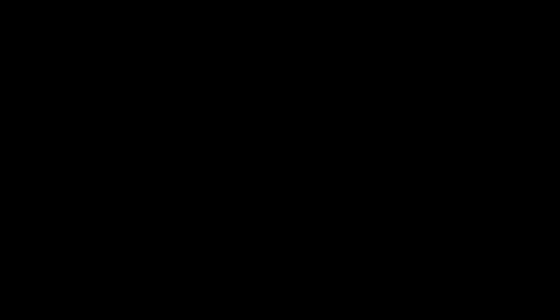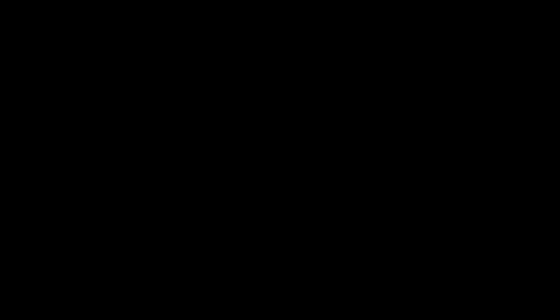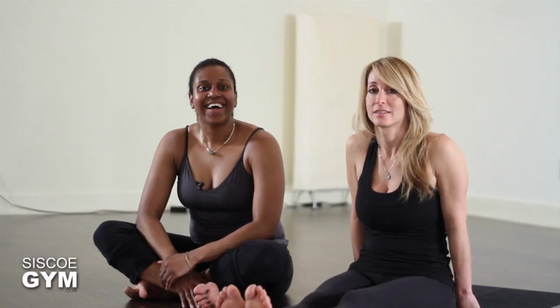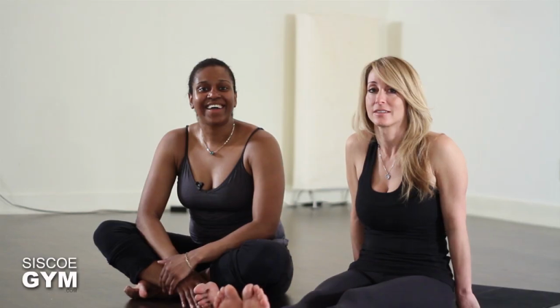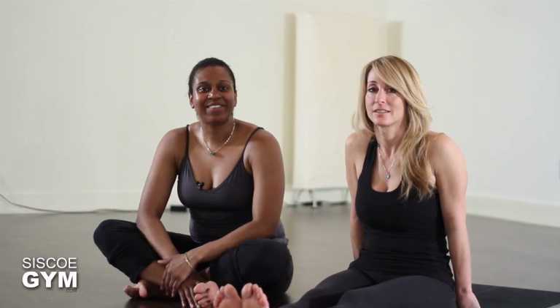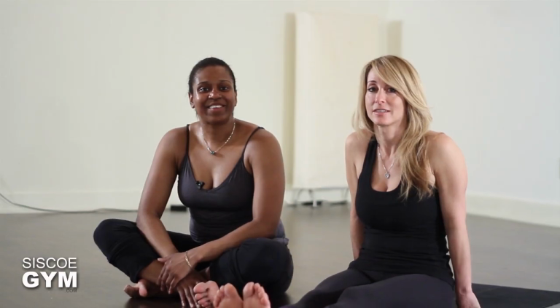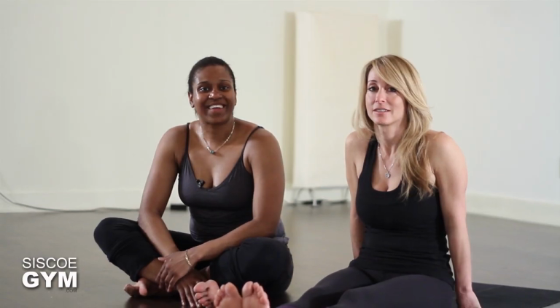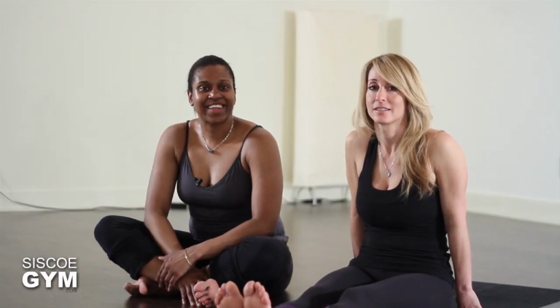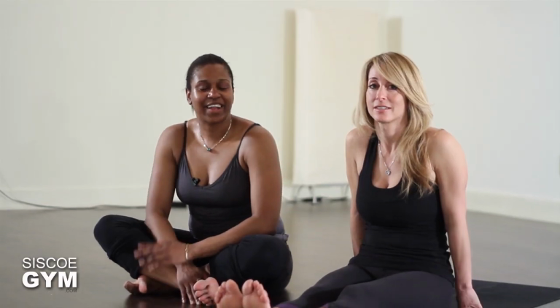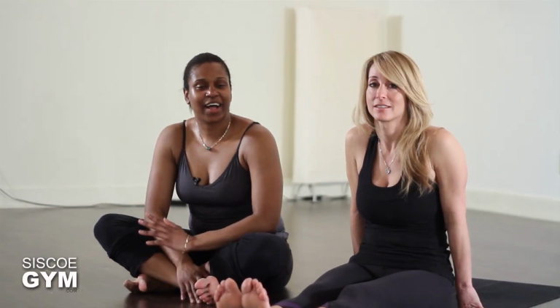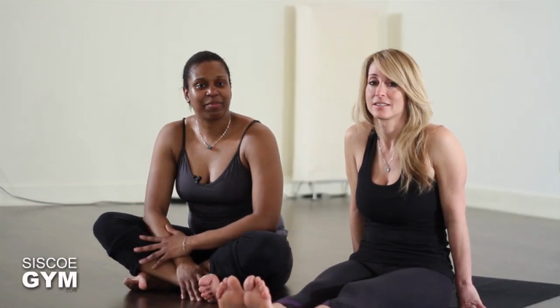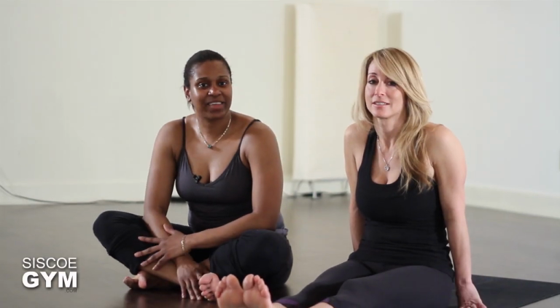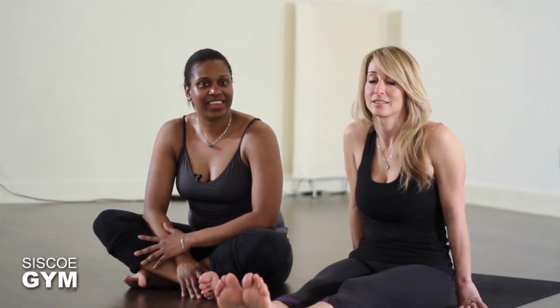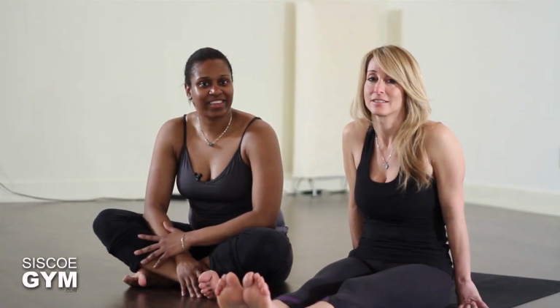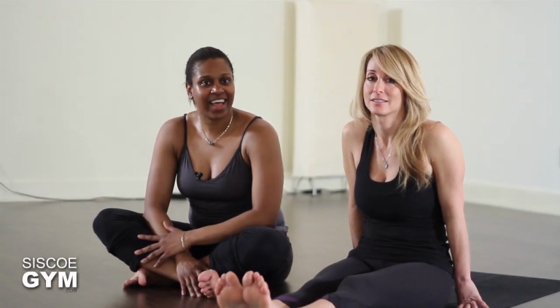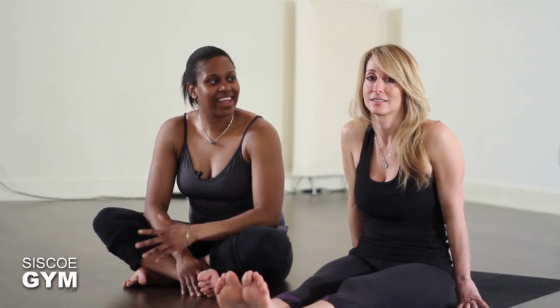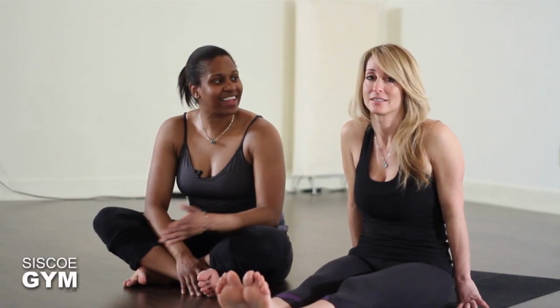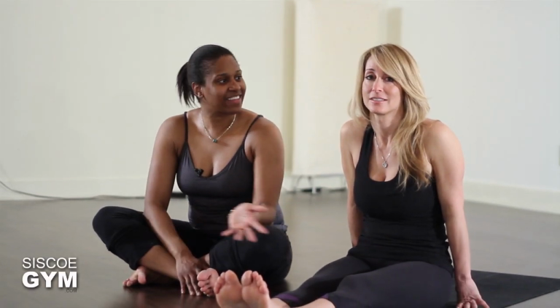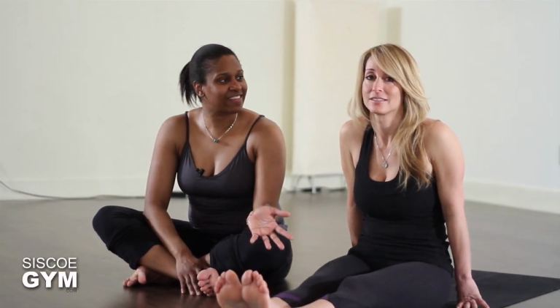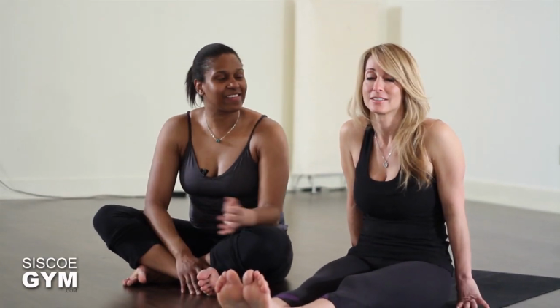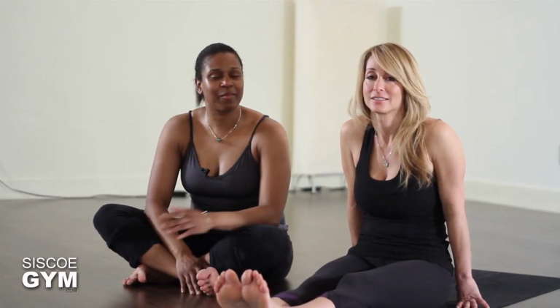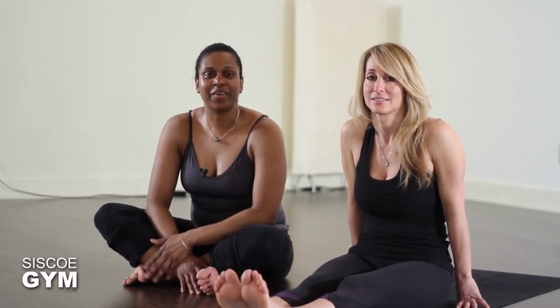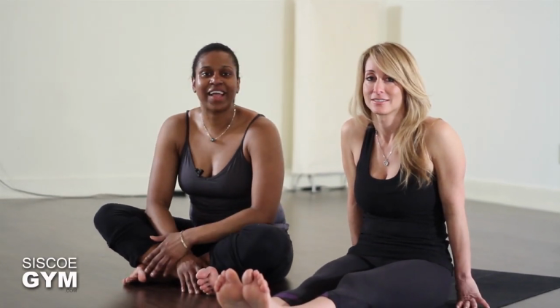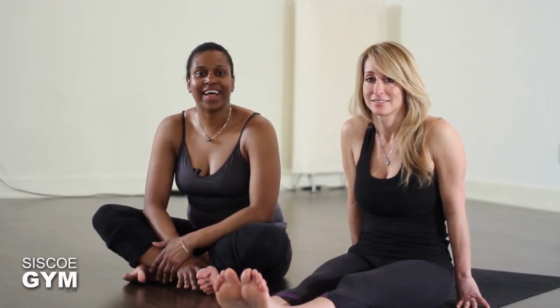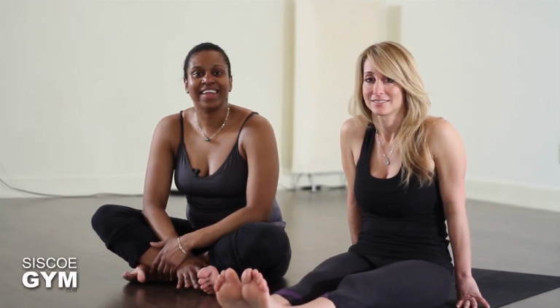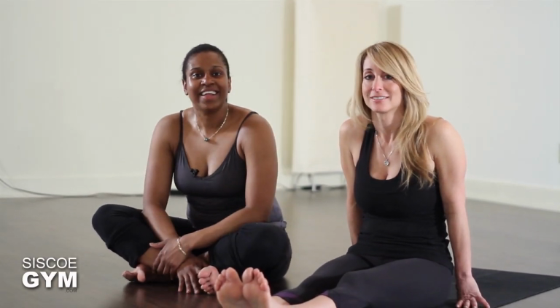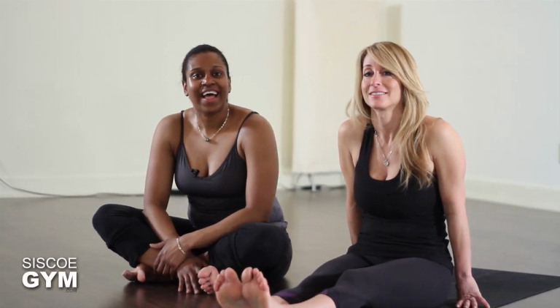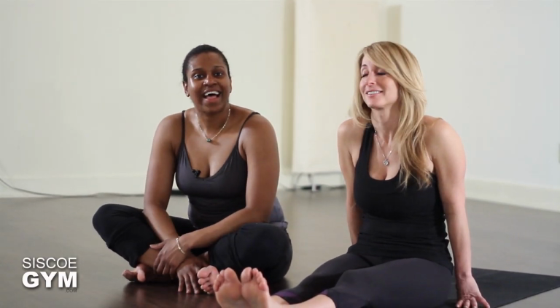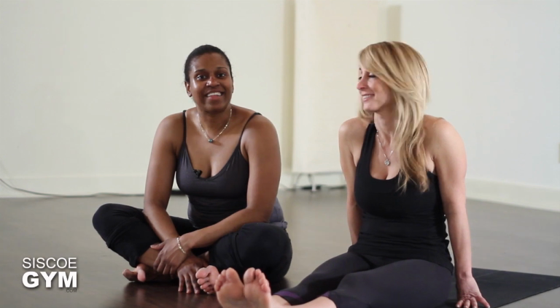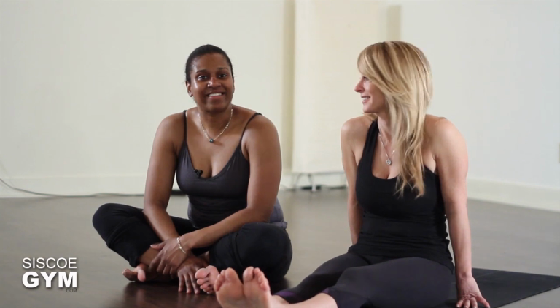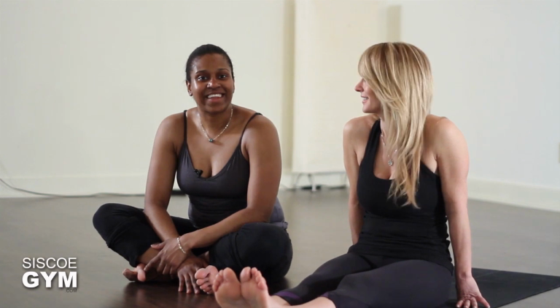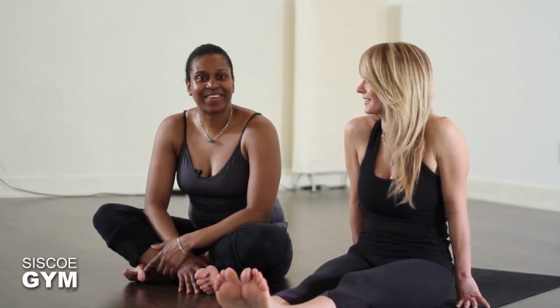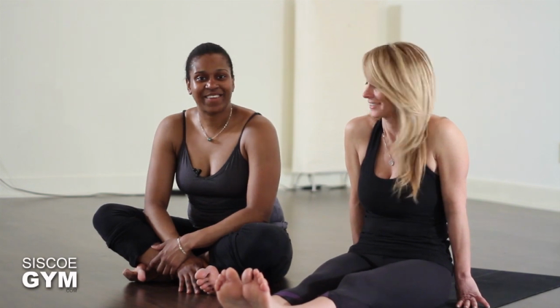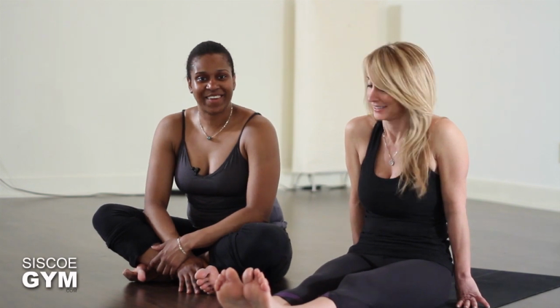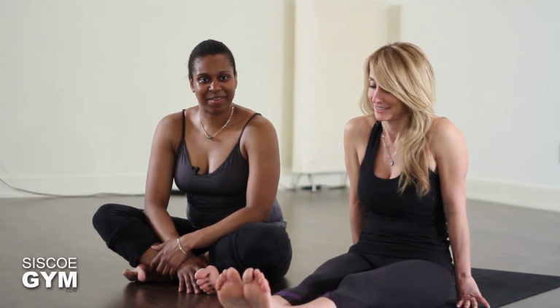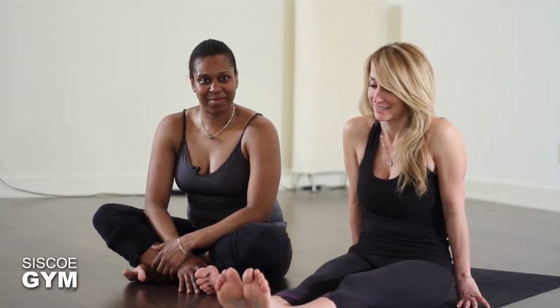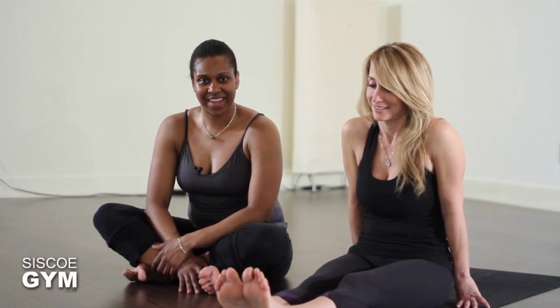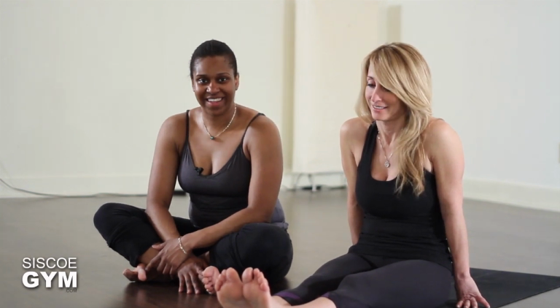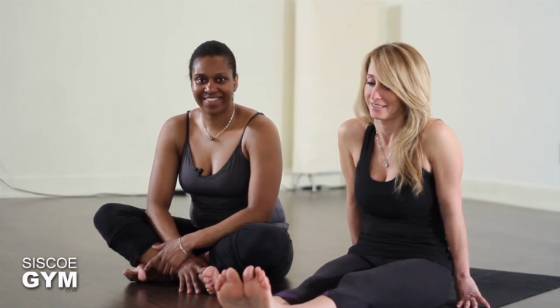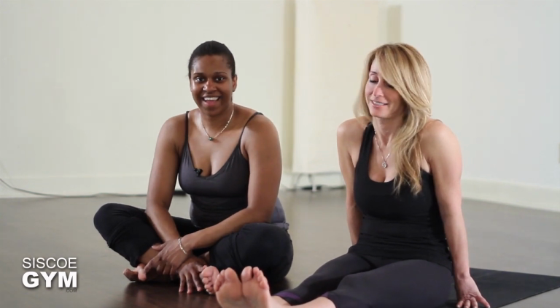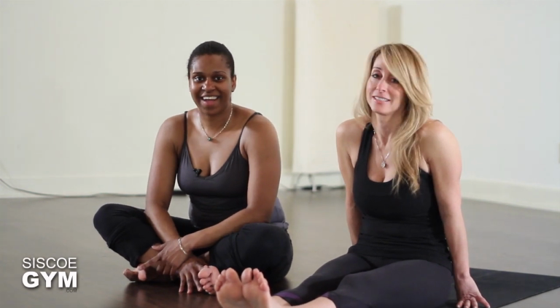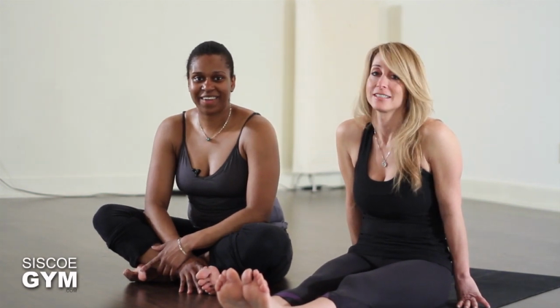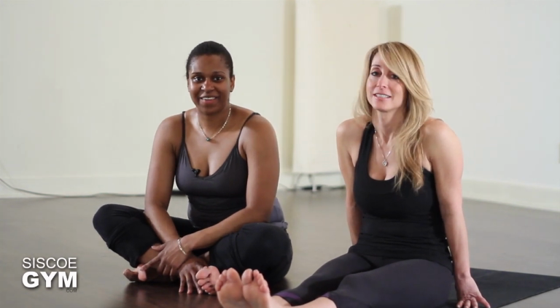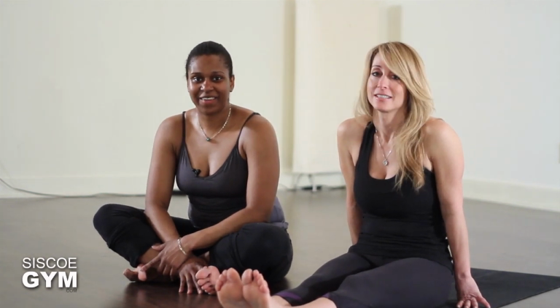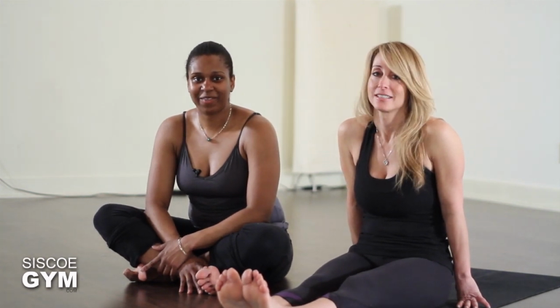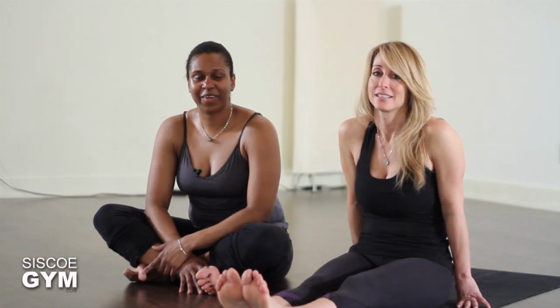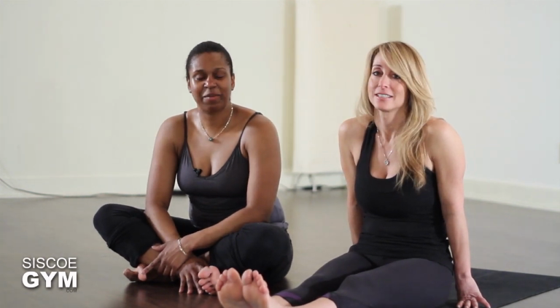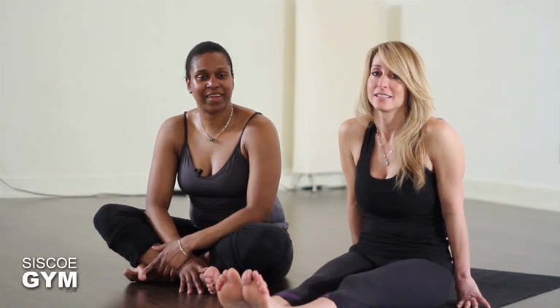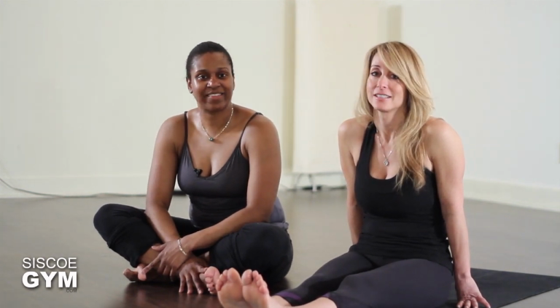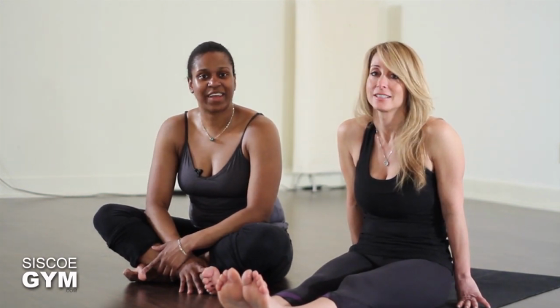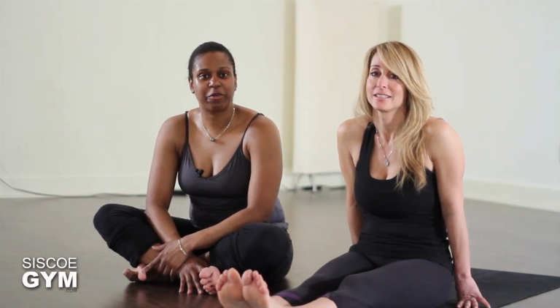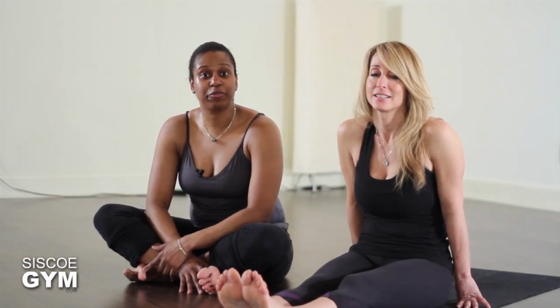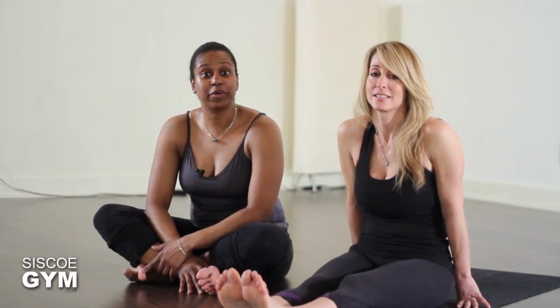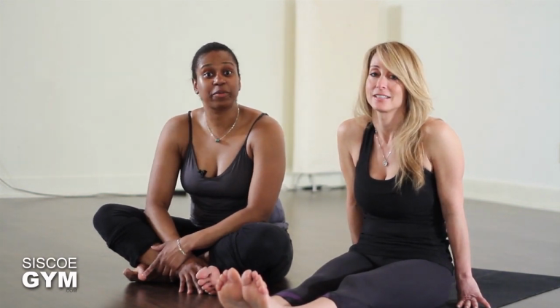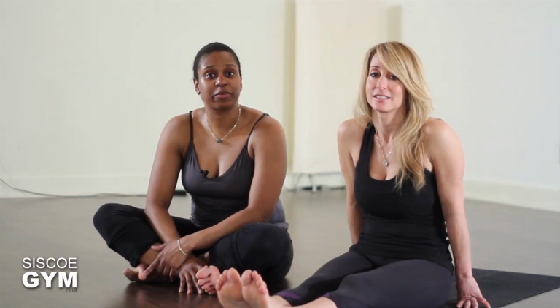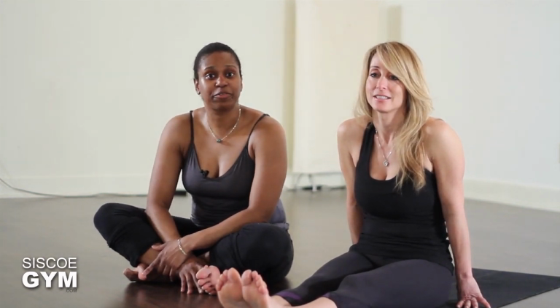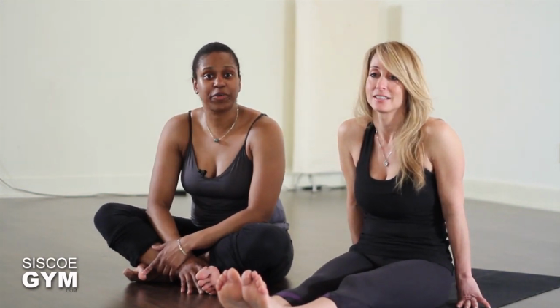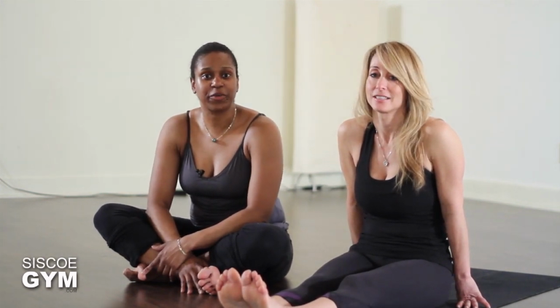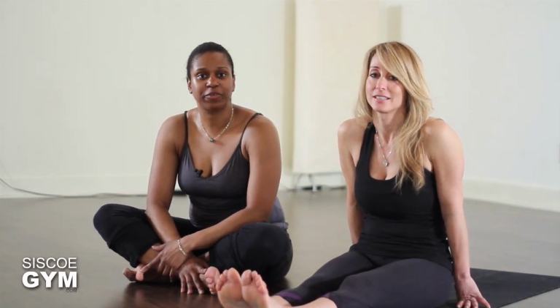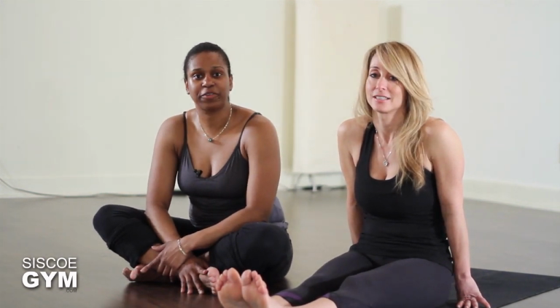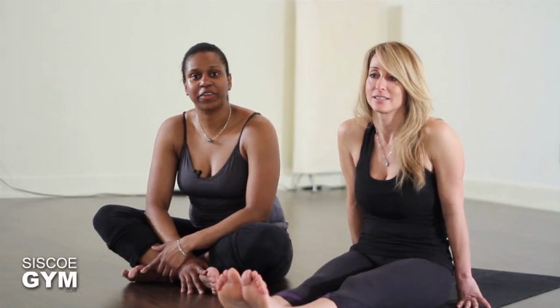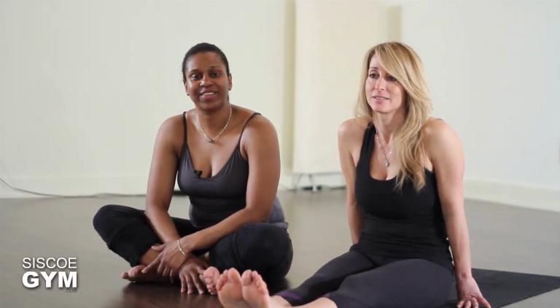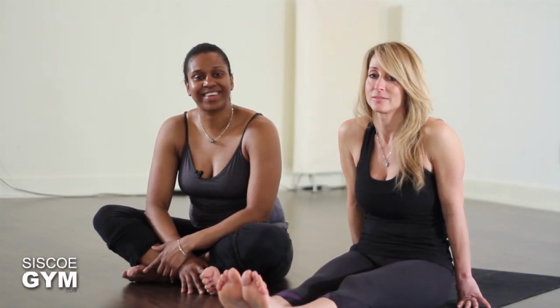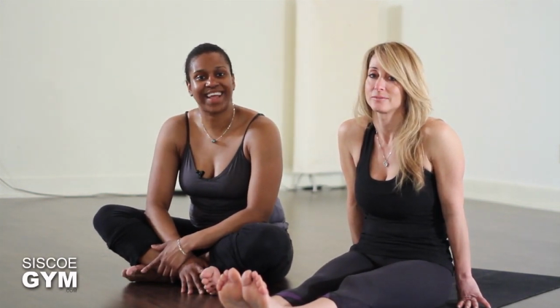Hi everyone, I'm Keisha and this is Maria, and today we're going to break down a forward fold for you.